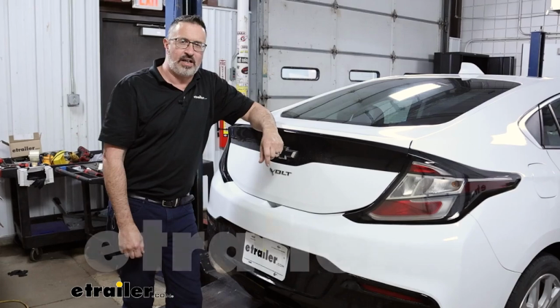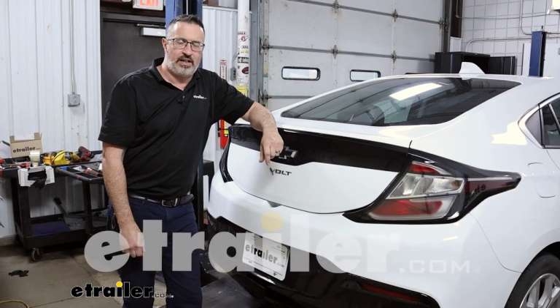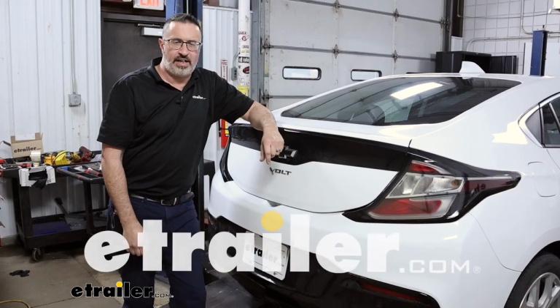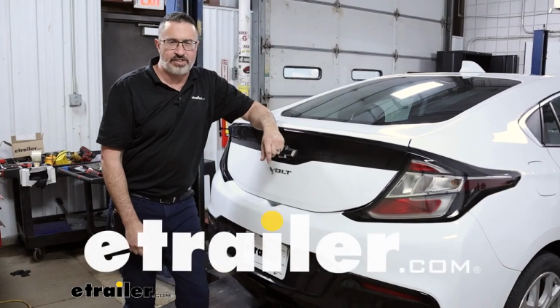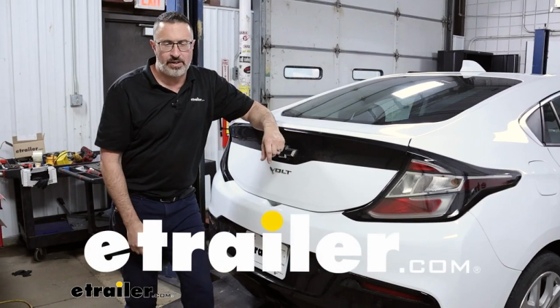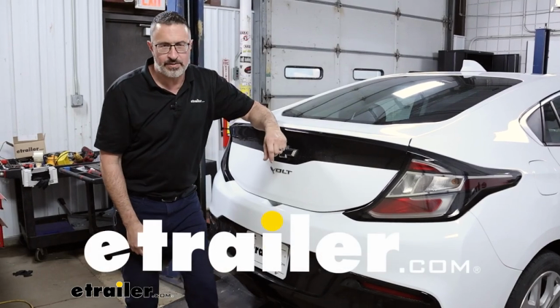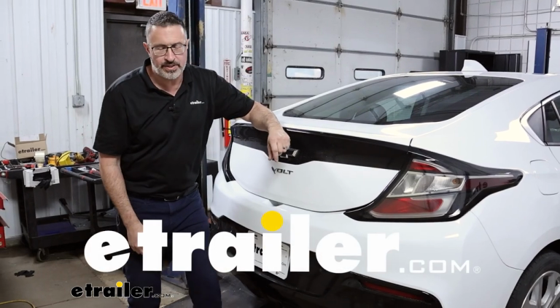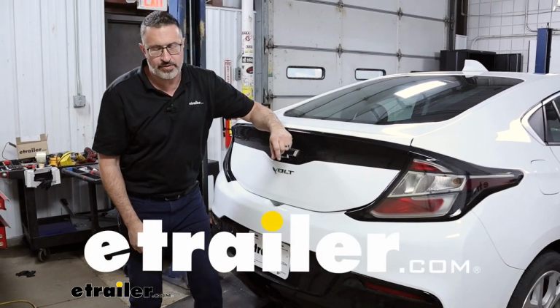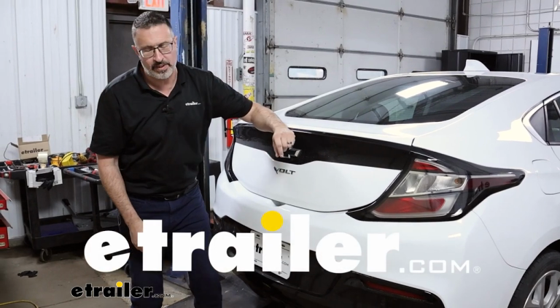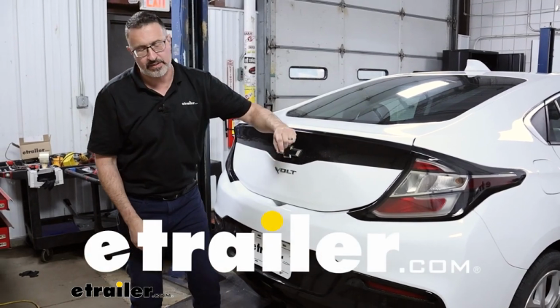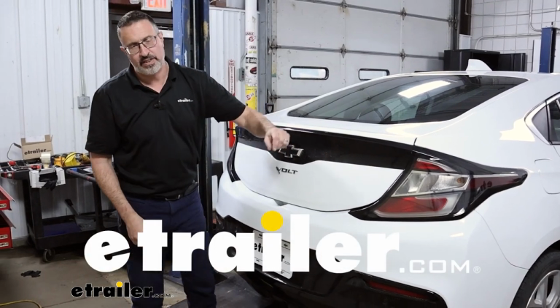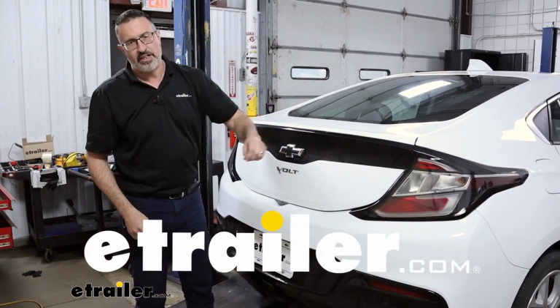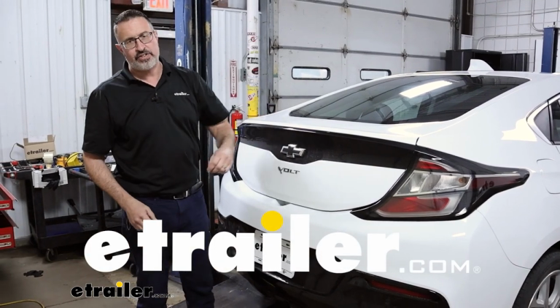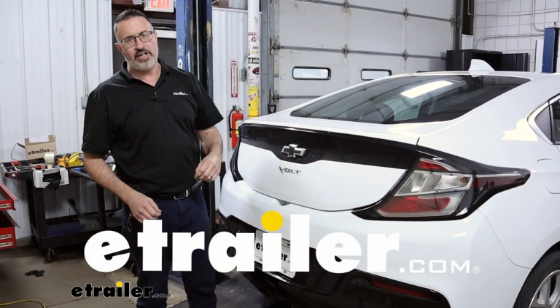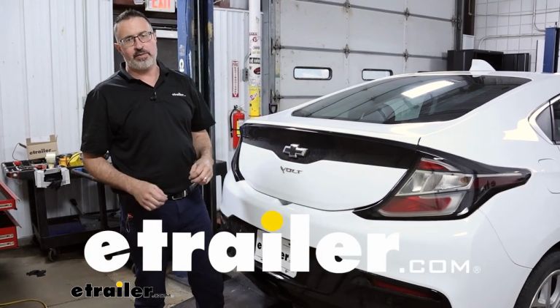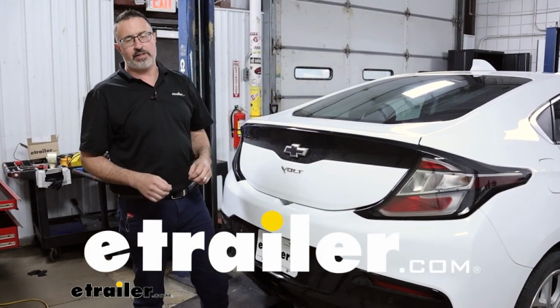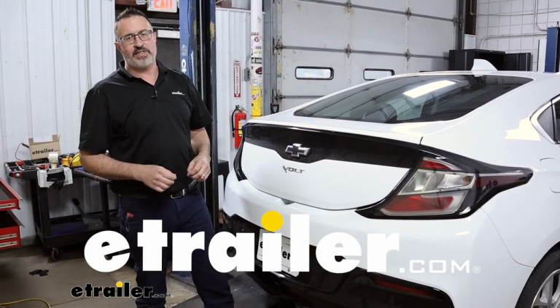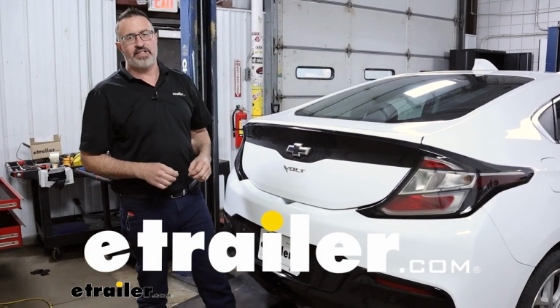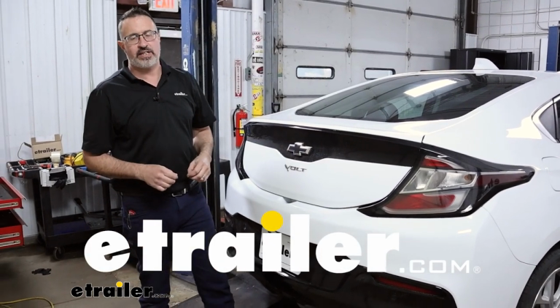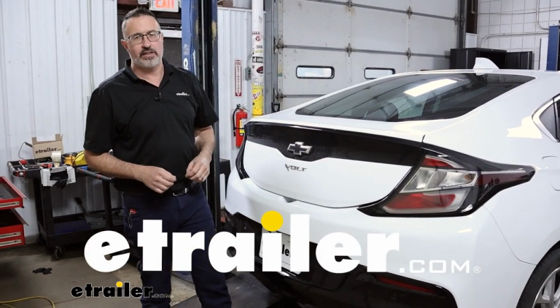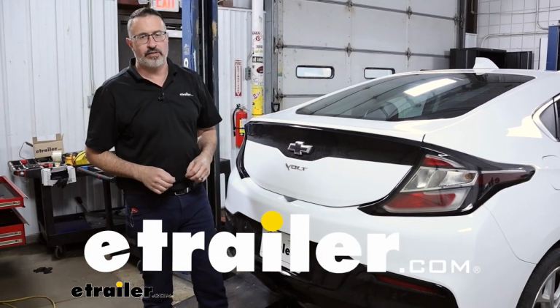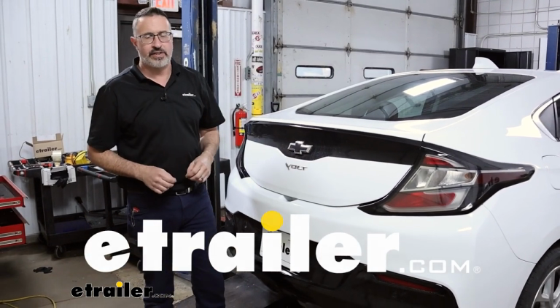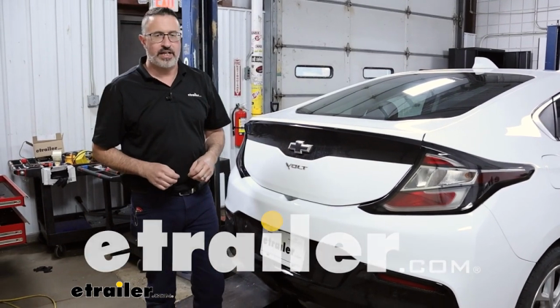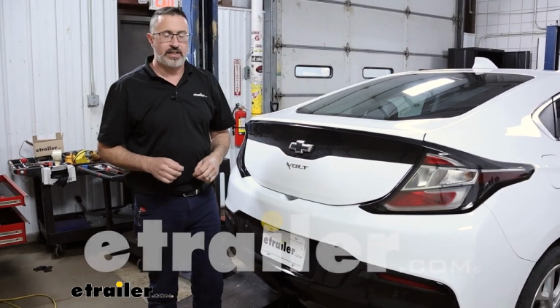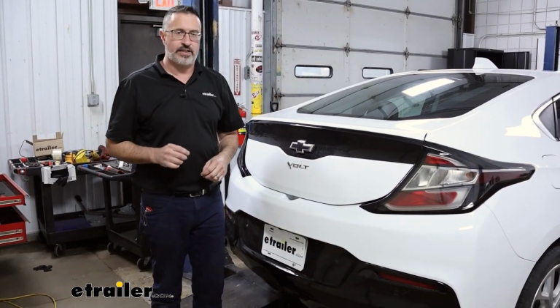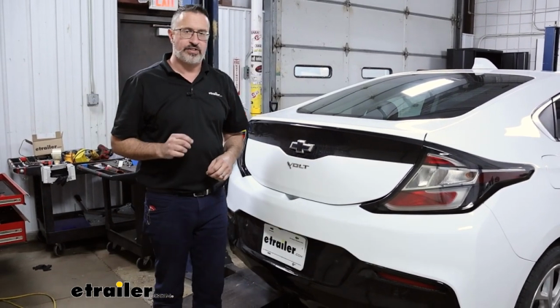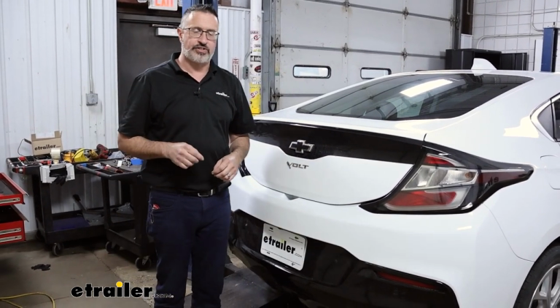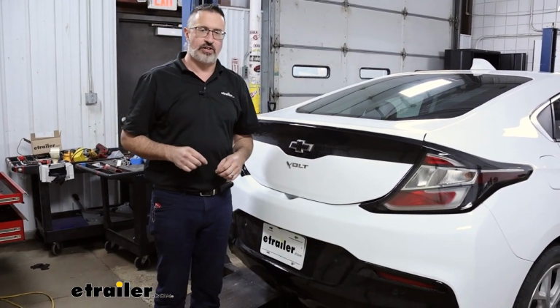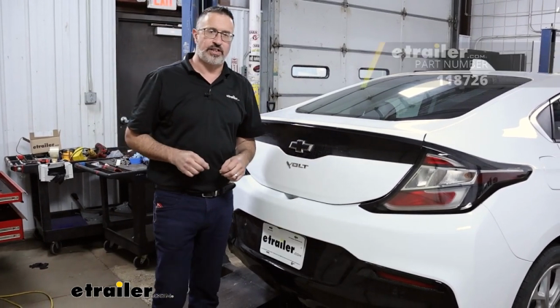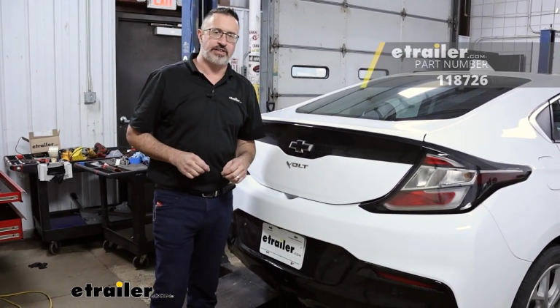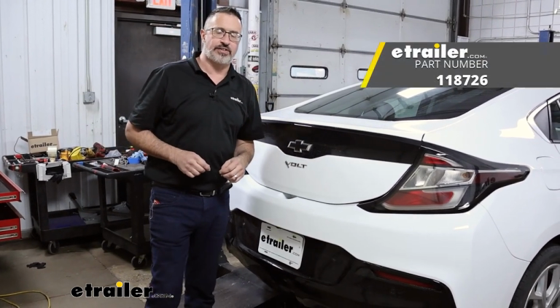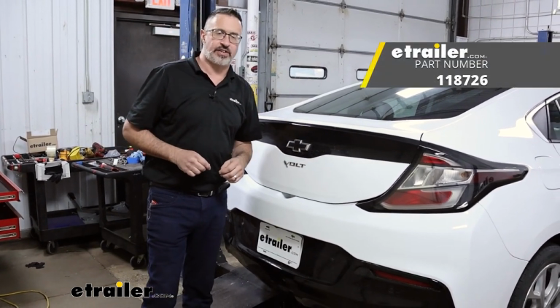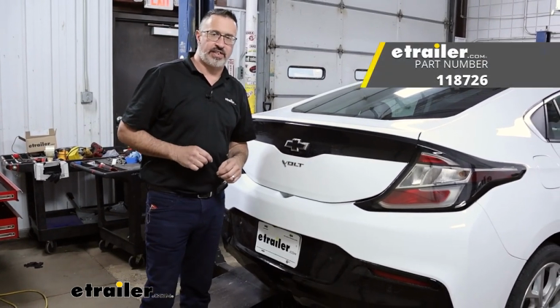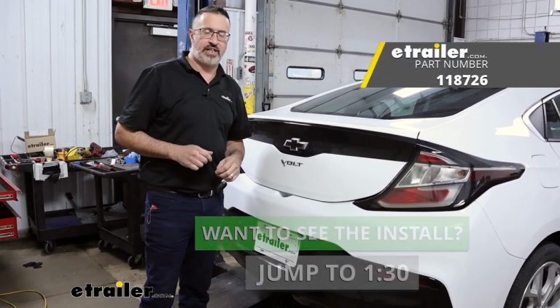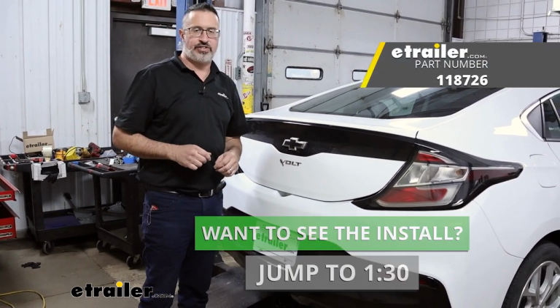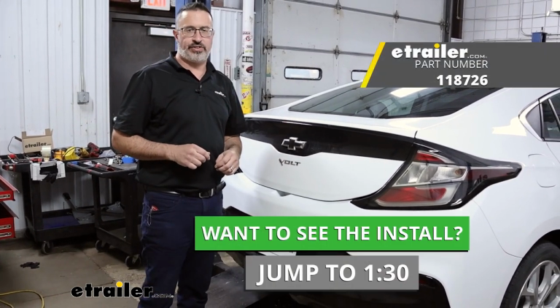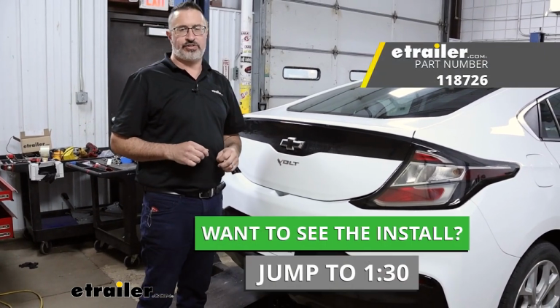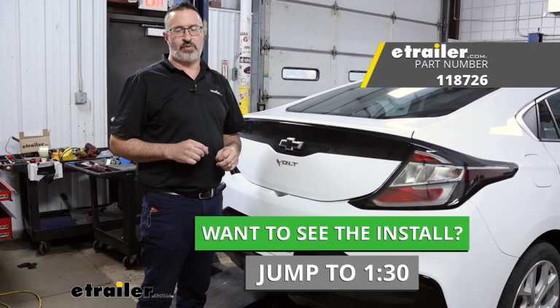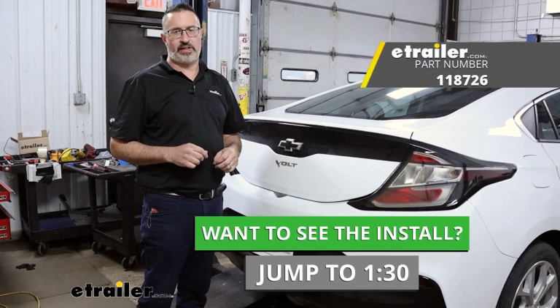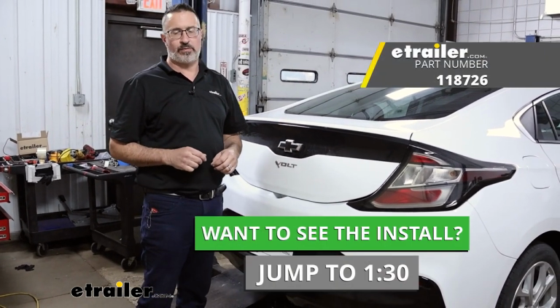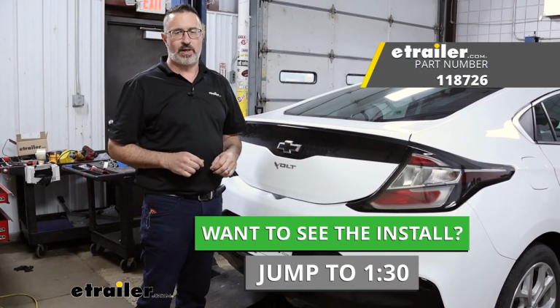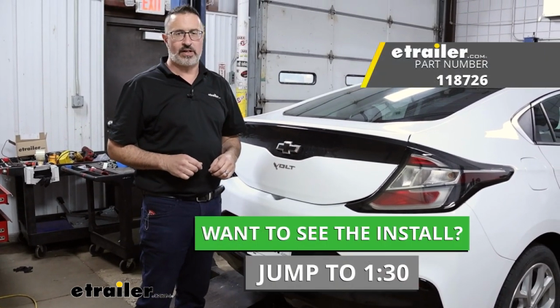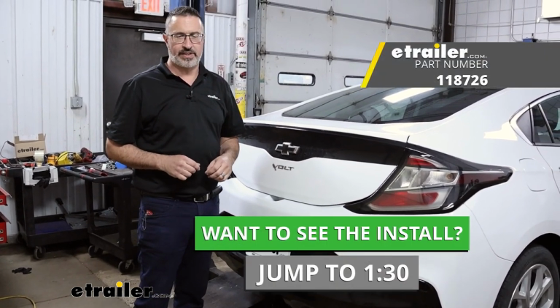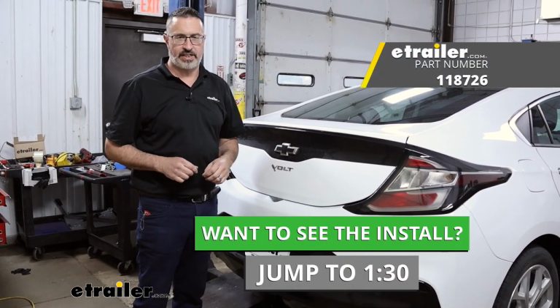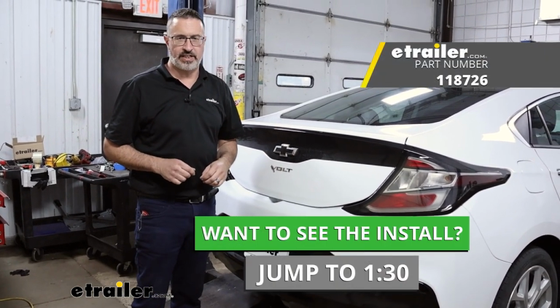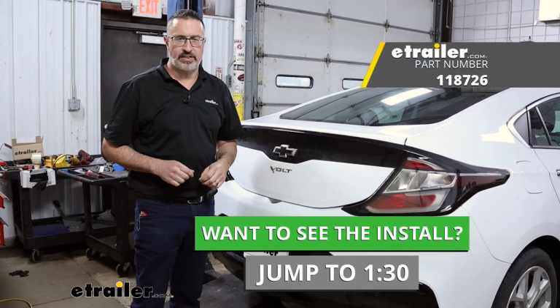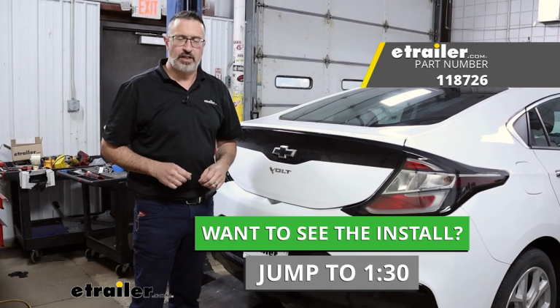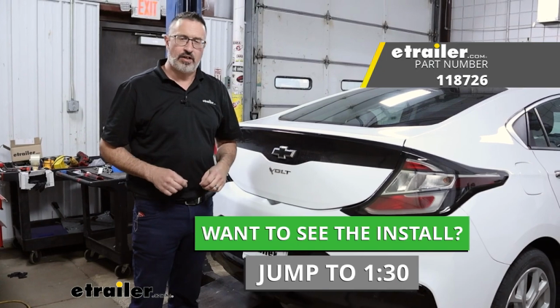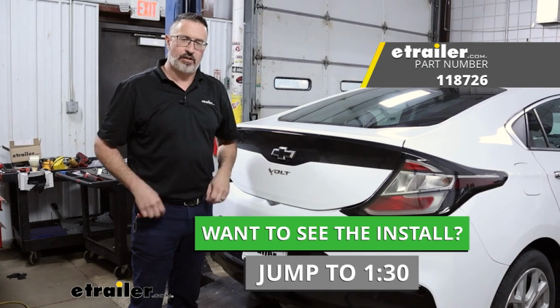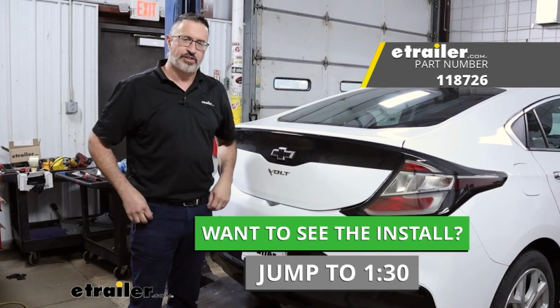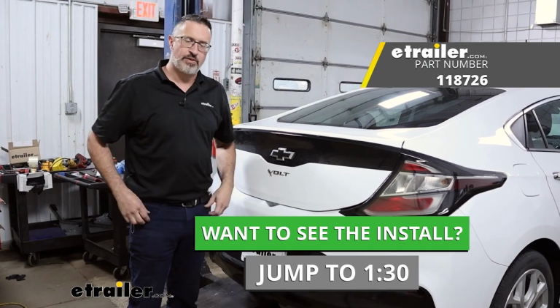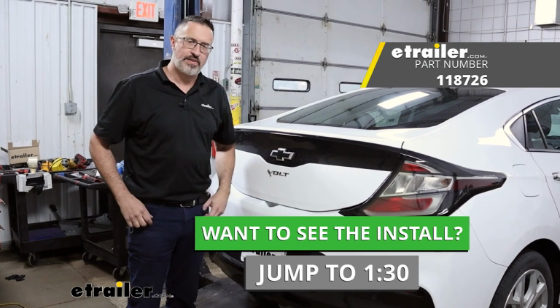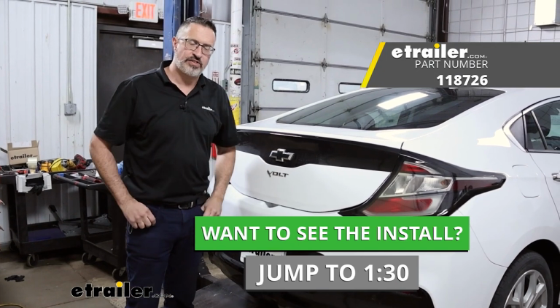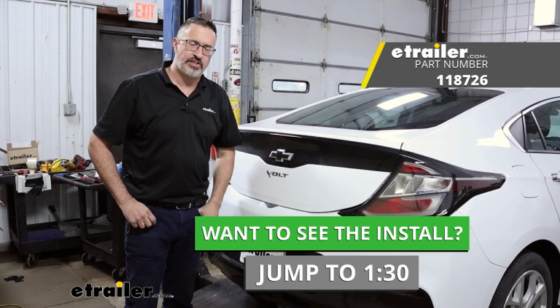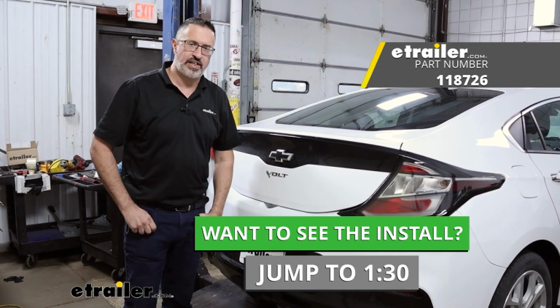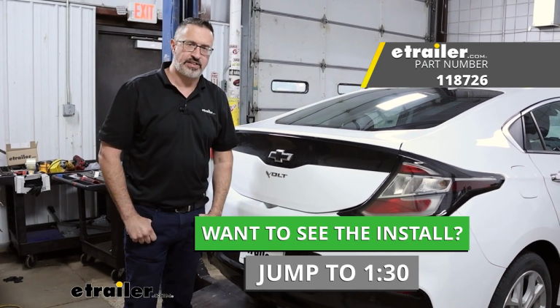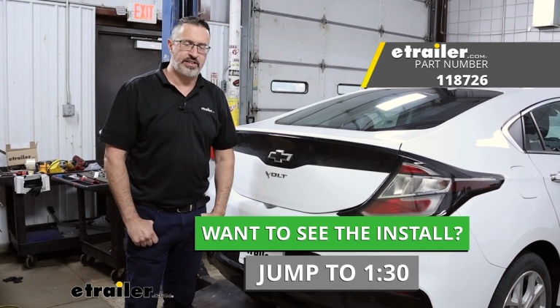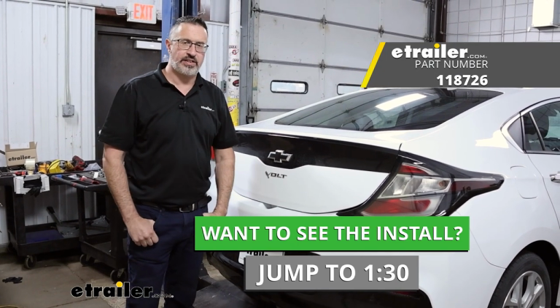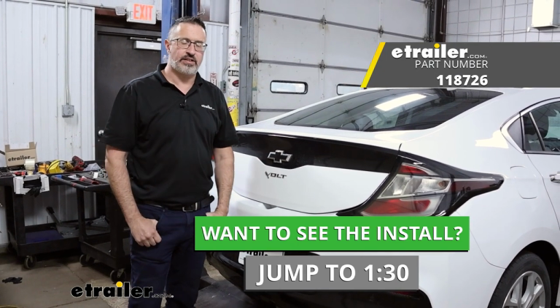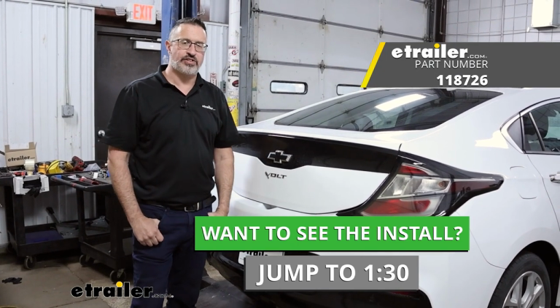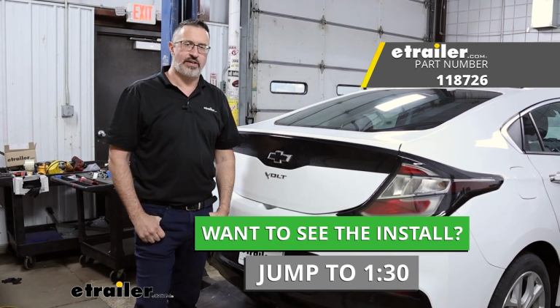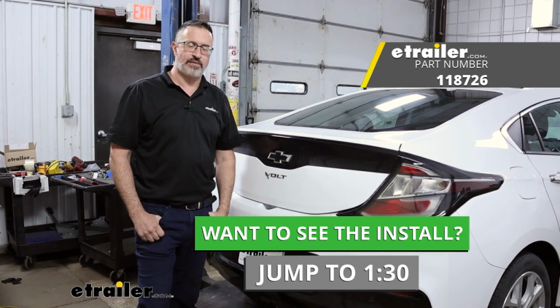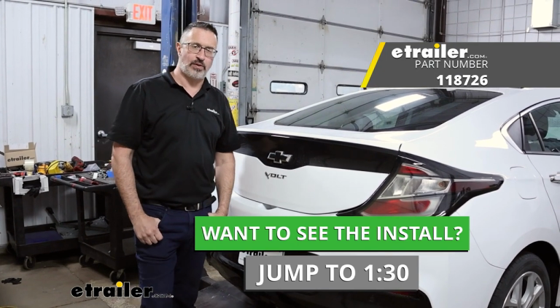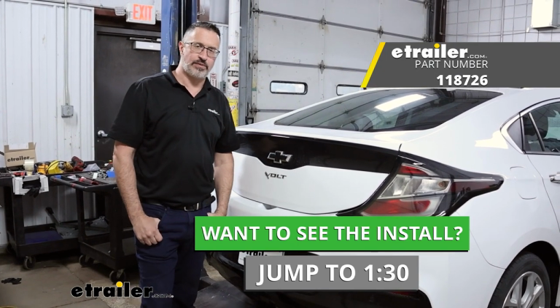Hi, John with eTrailer. Today we're going to be taking a look at and installing the Takansha trailer wiring kit on our 2019 Chevy Volt.